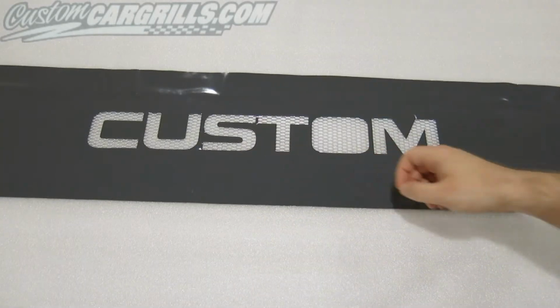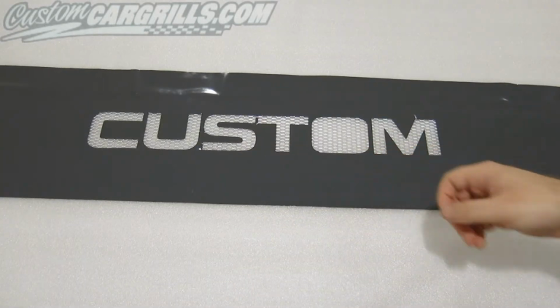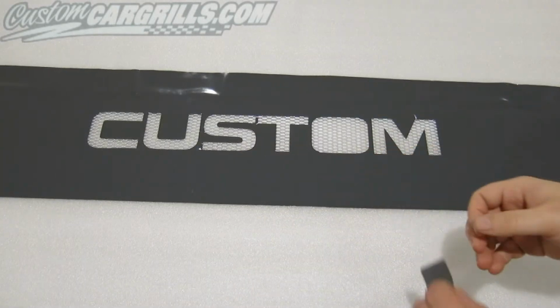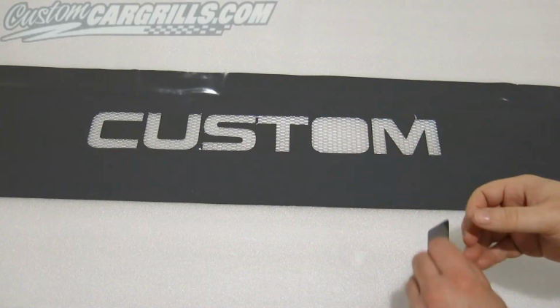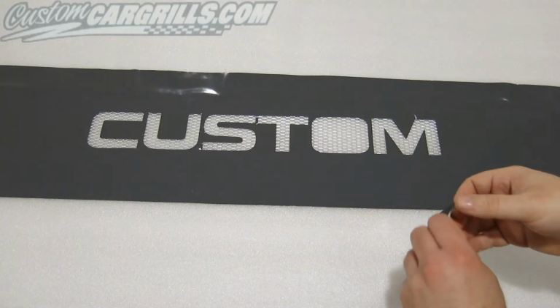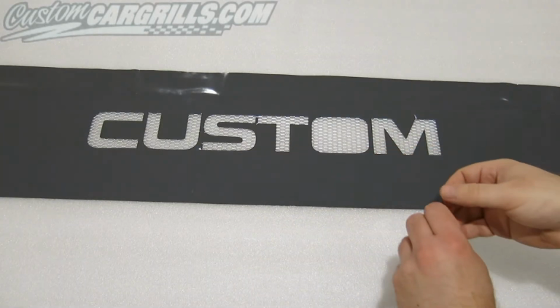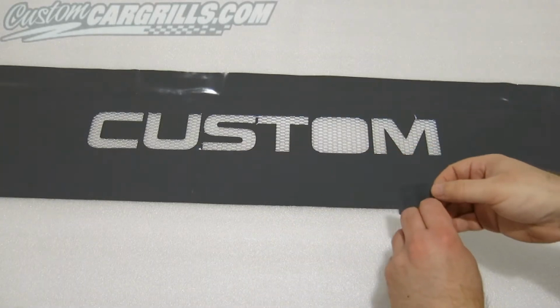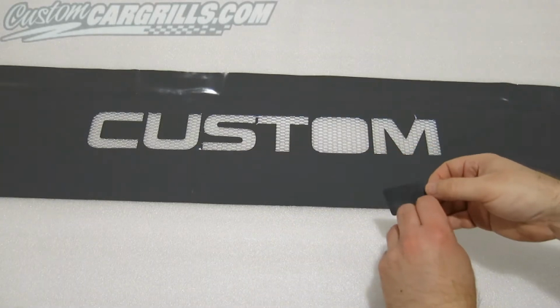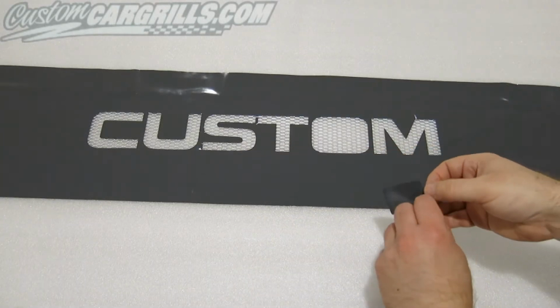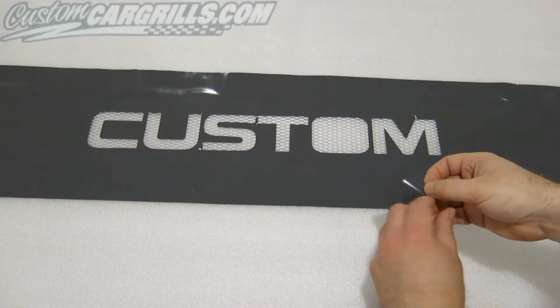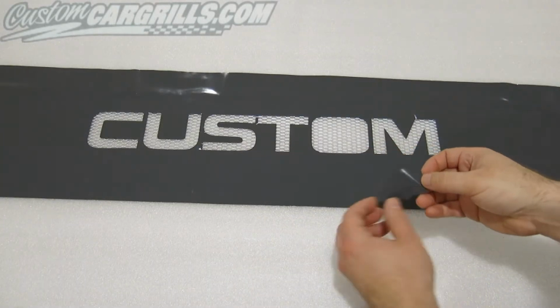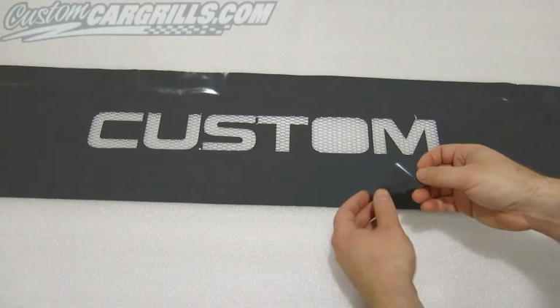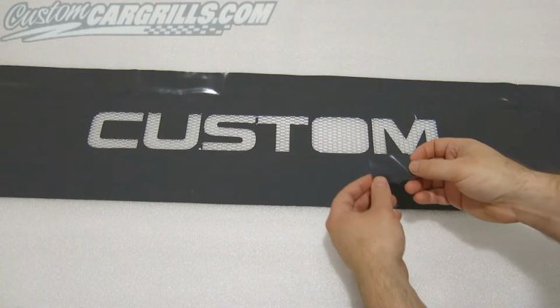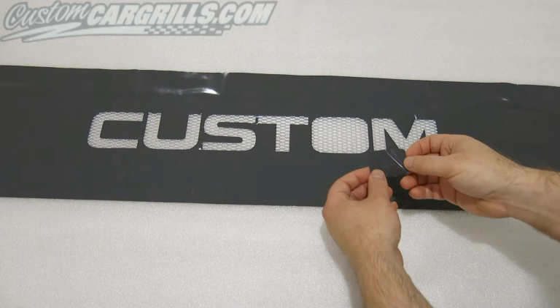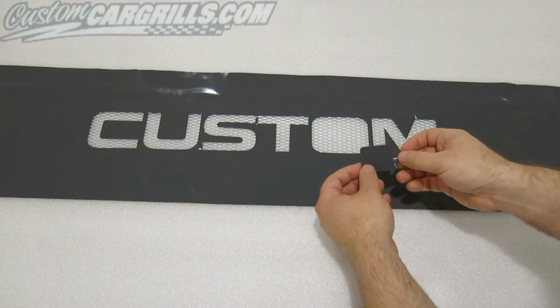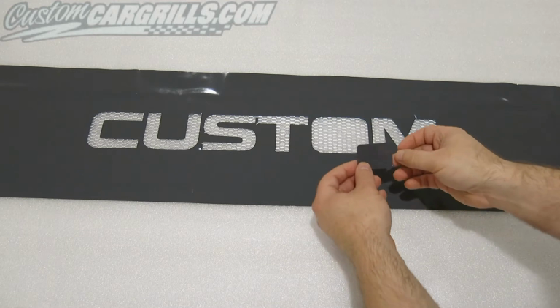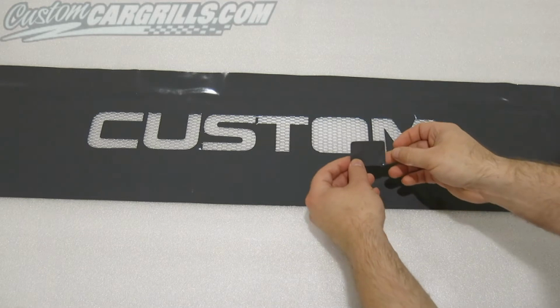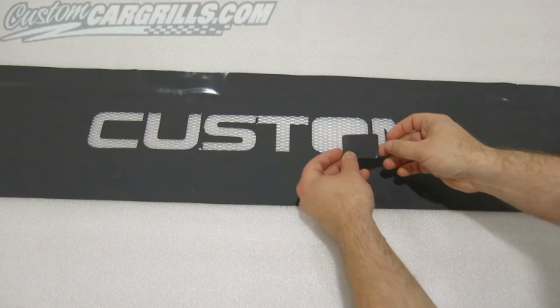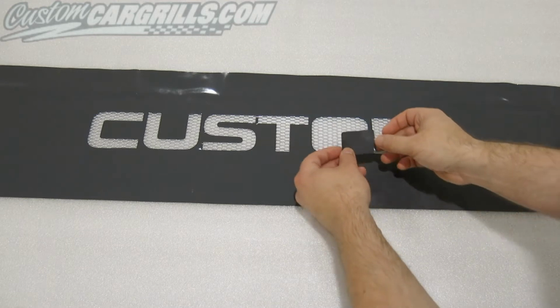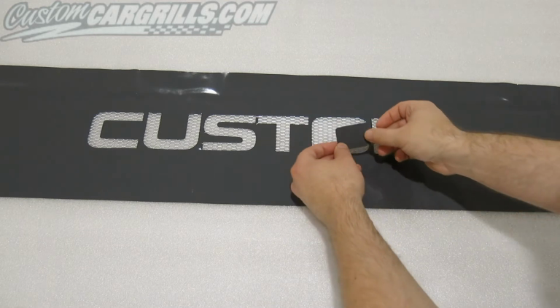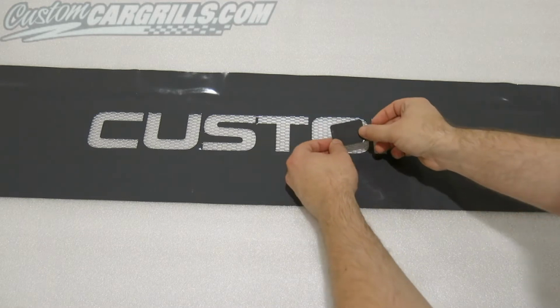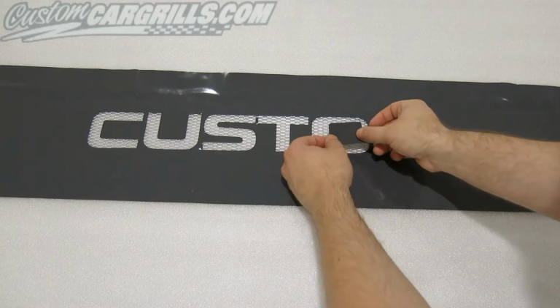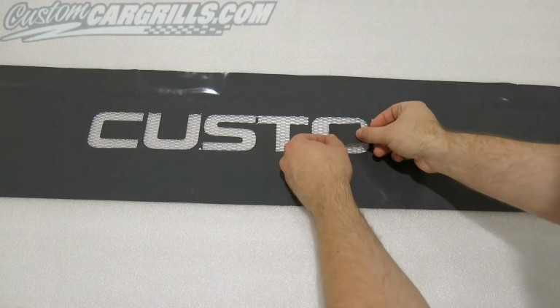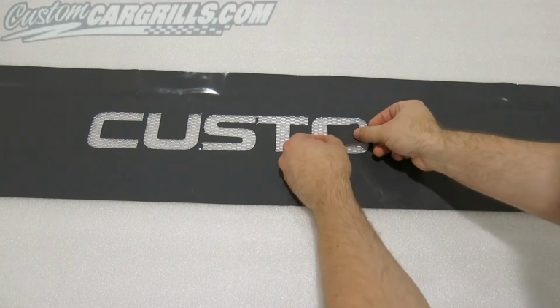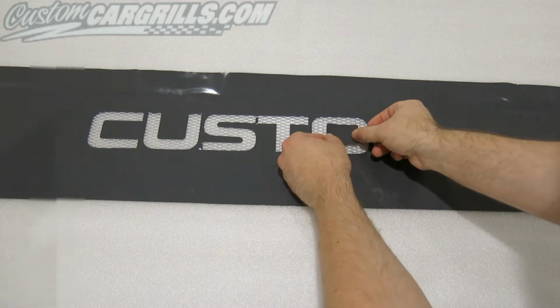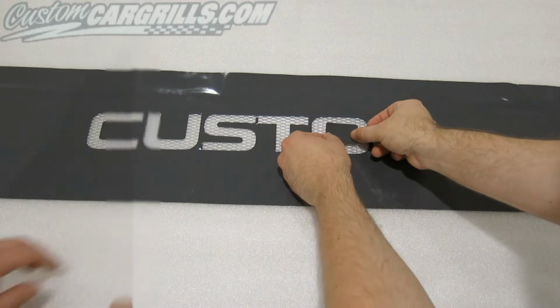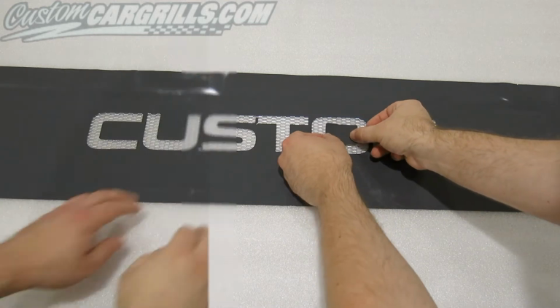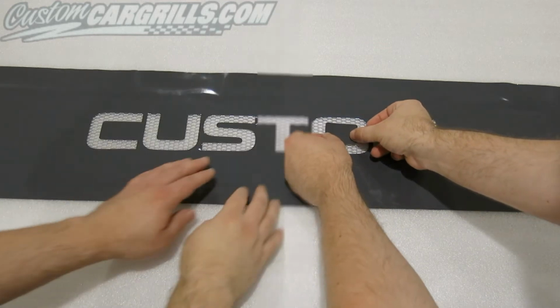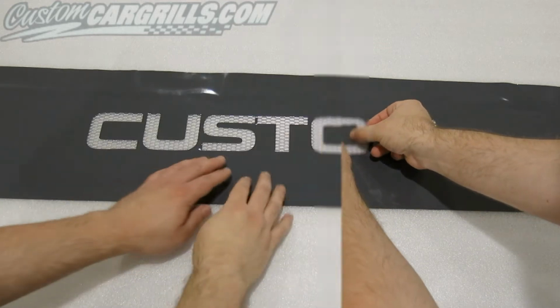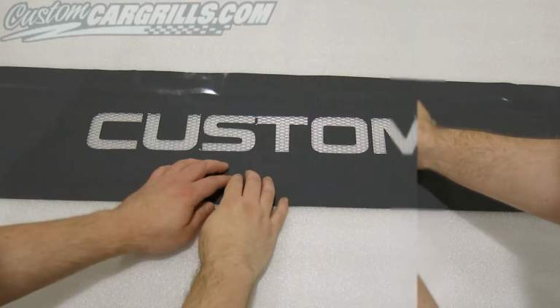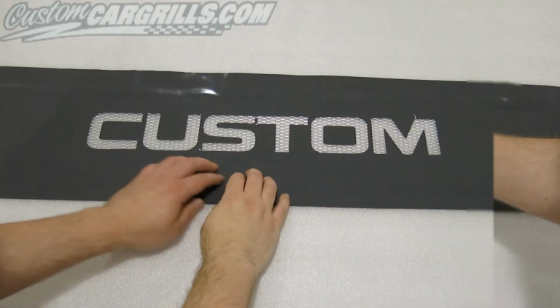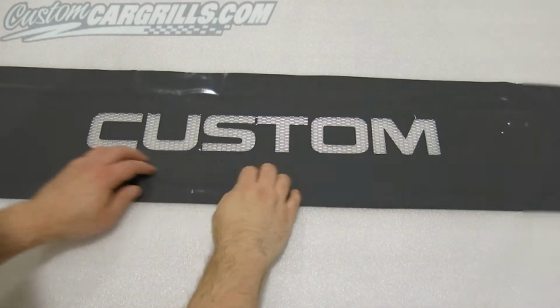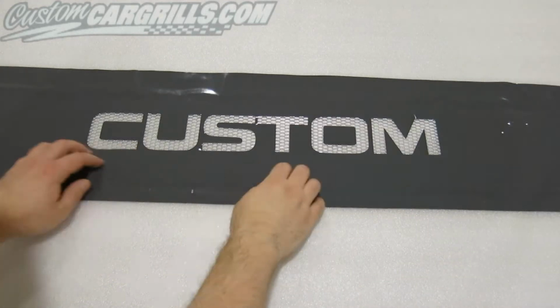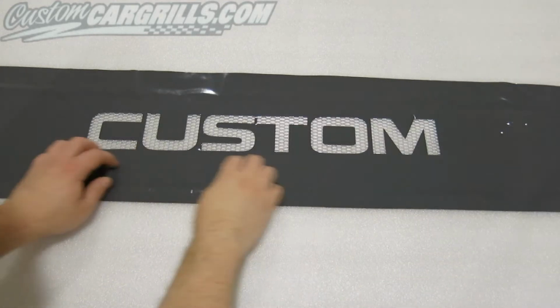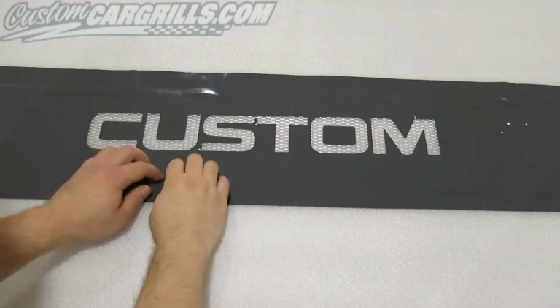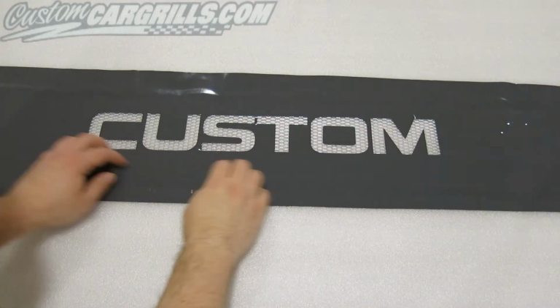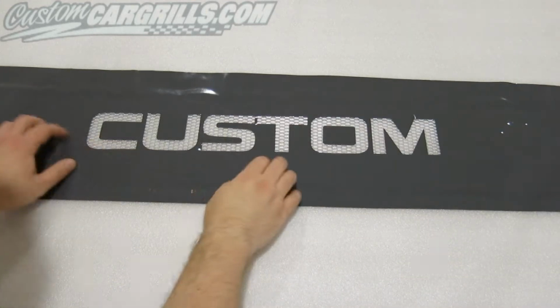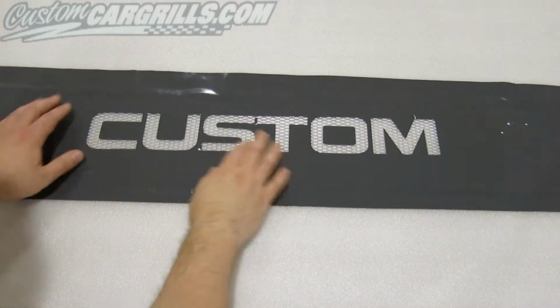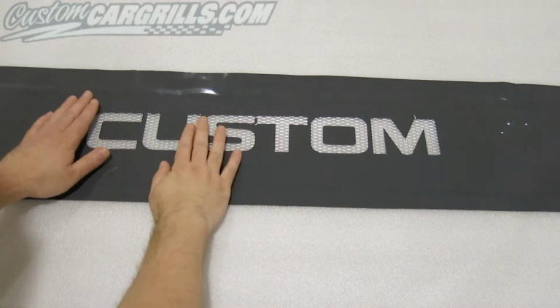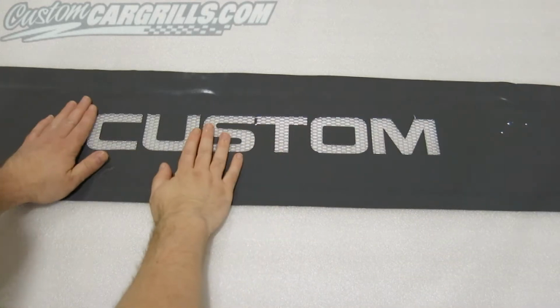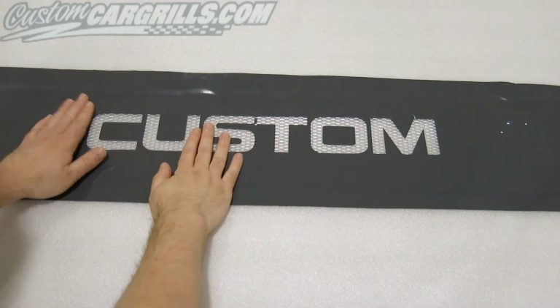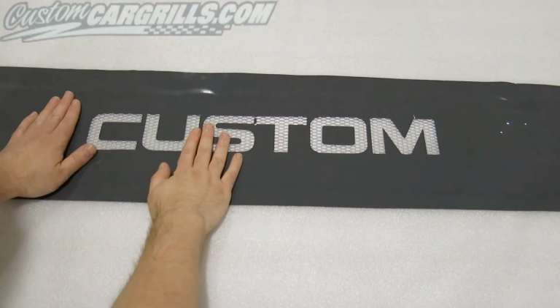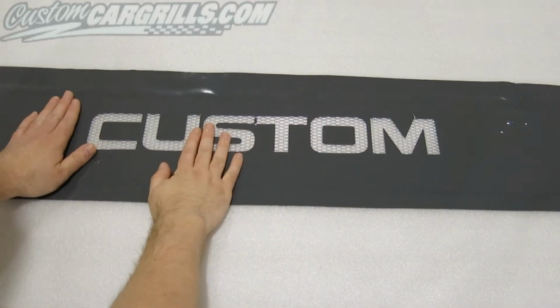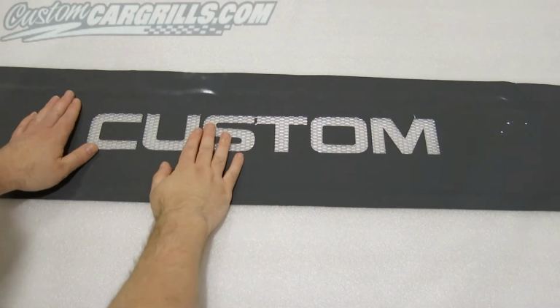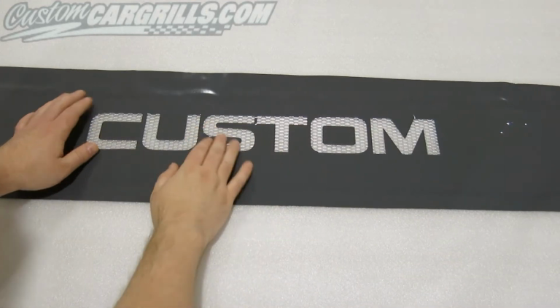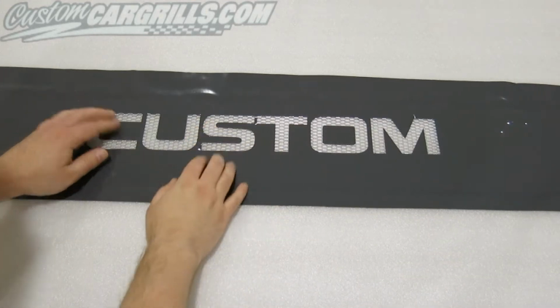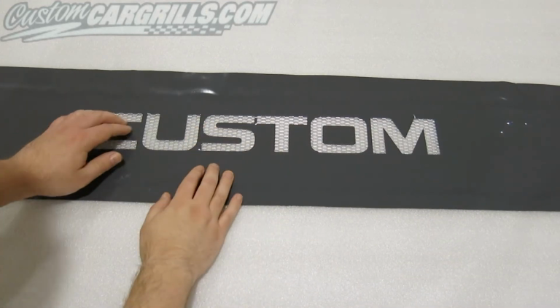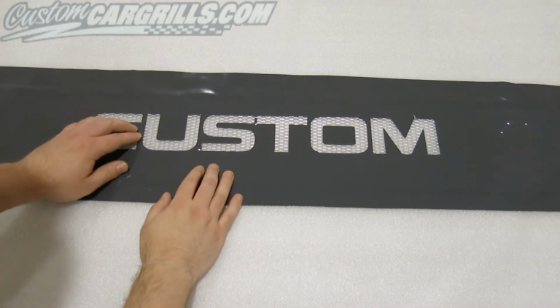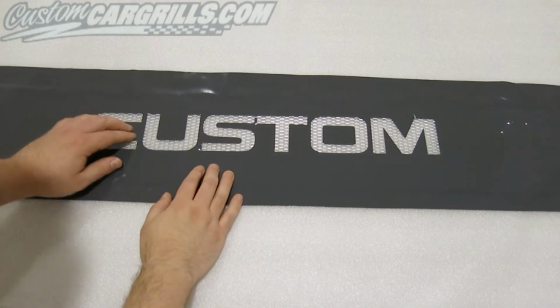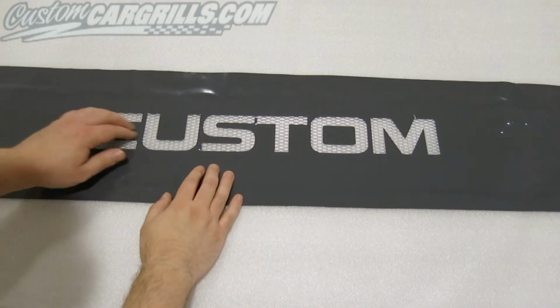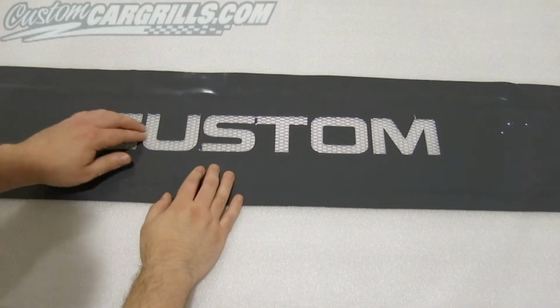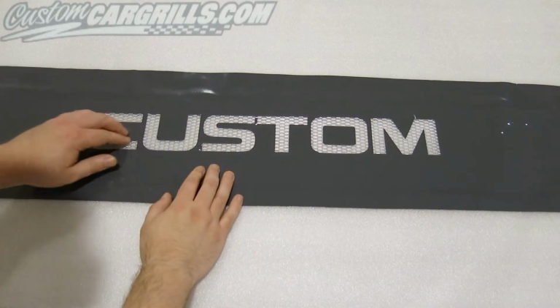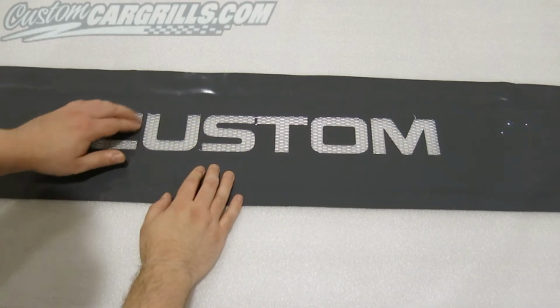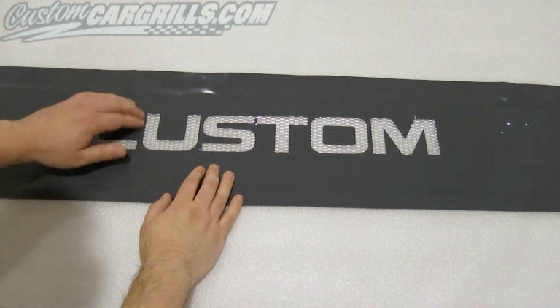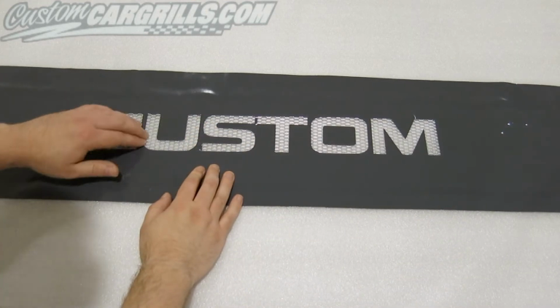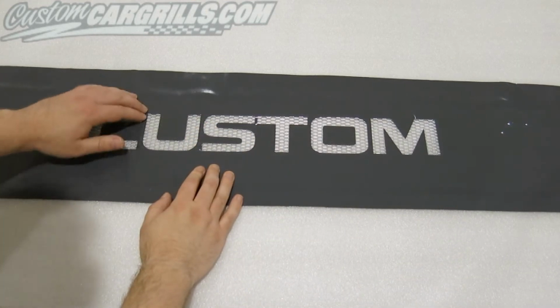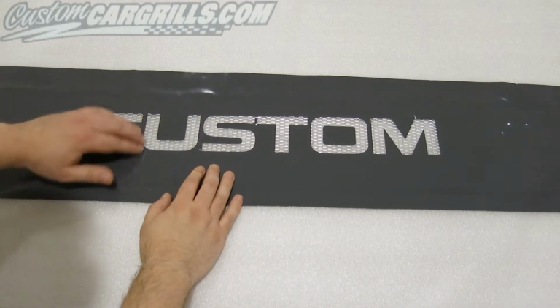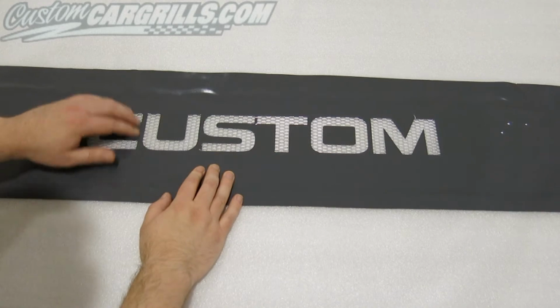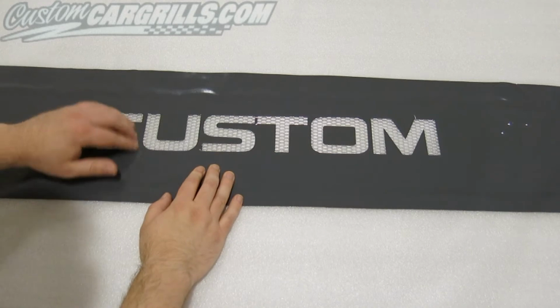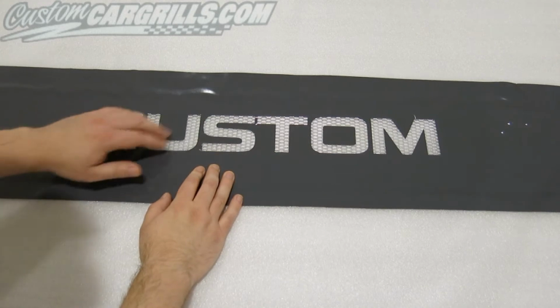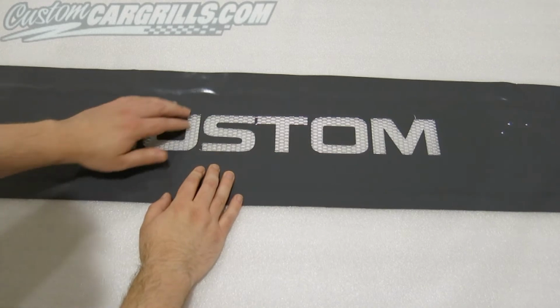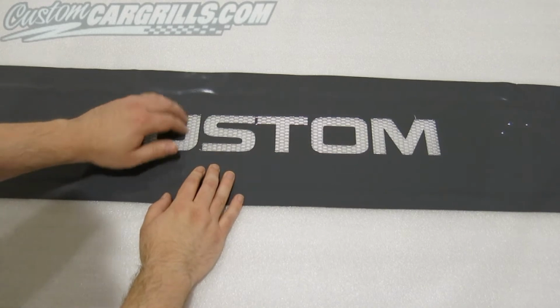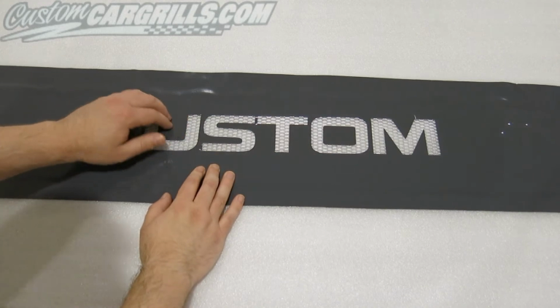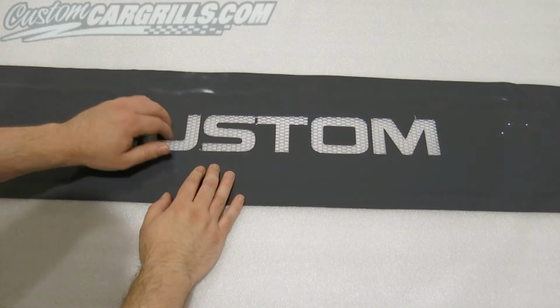Some letters such as O's, B's, and D's — you'll need to manually place the center of that letter into position.